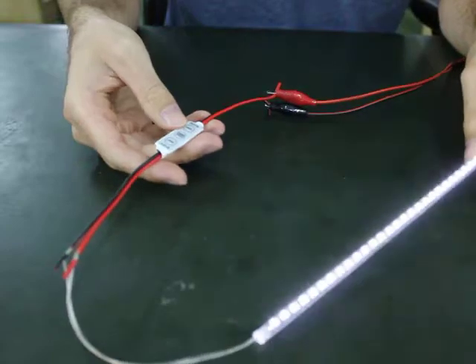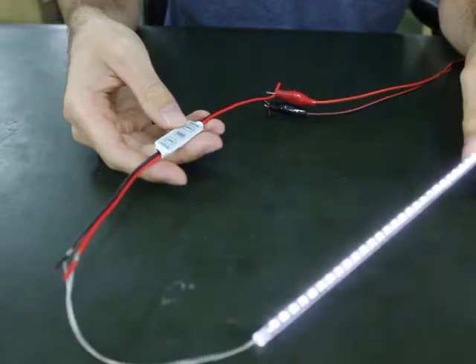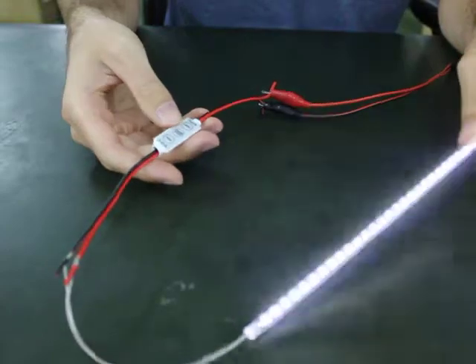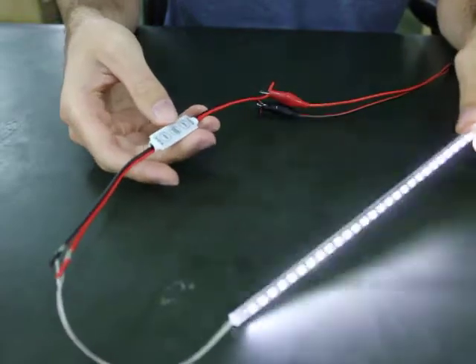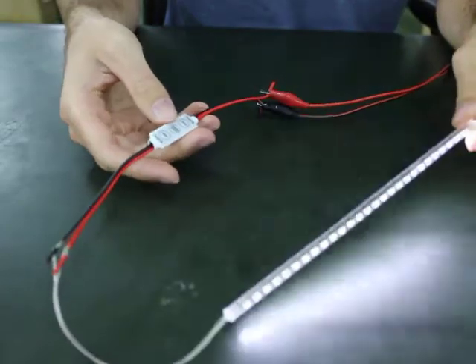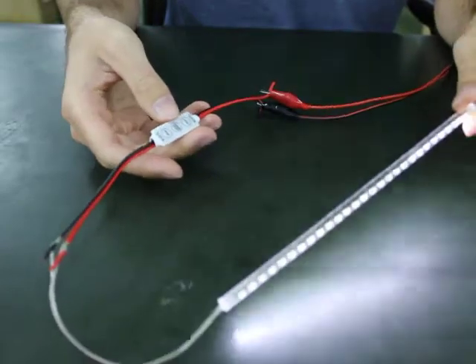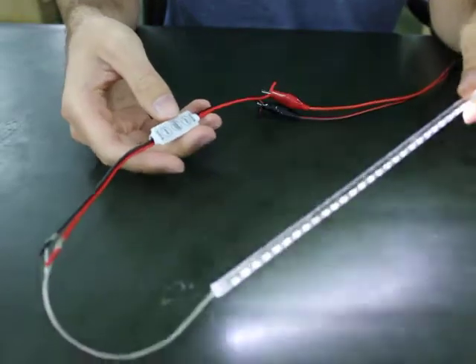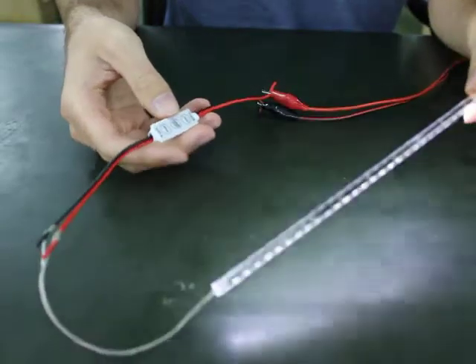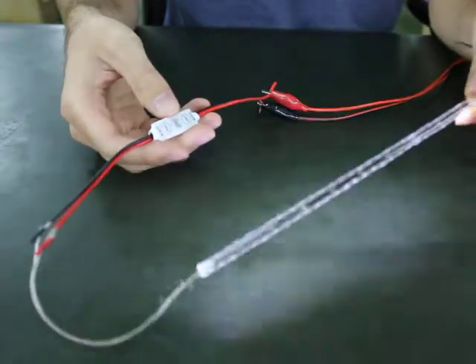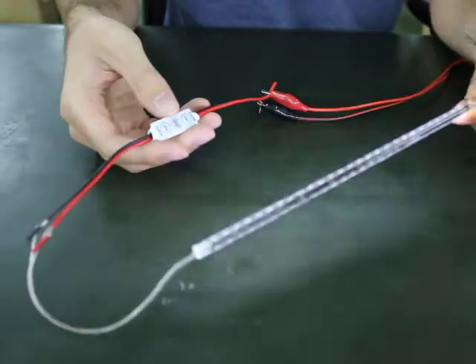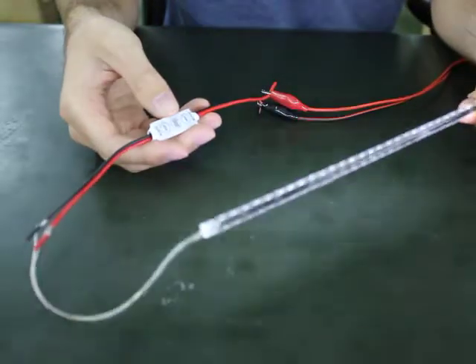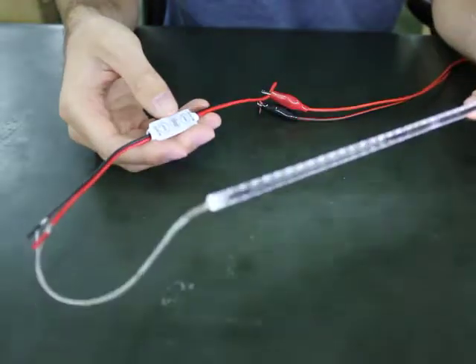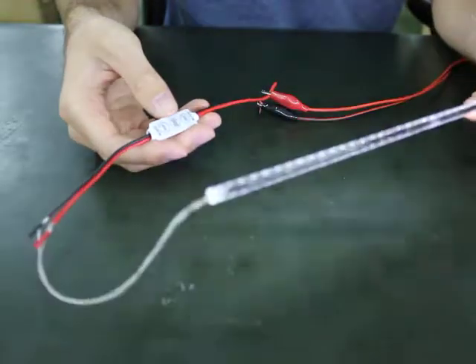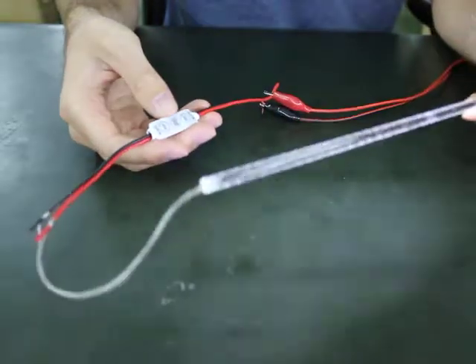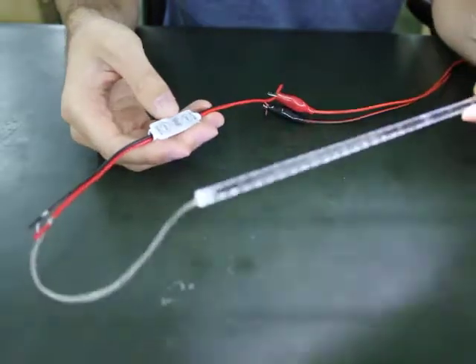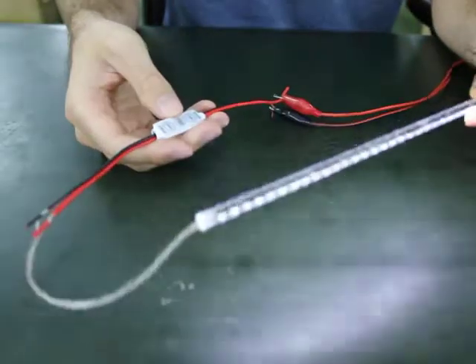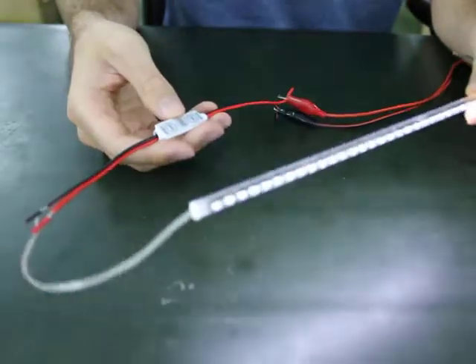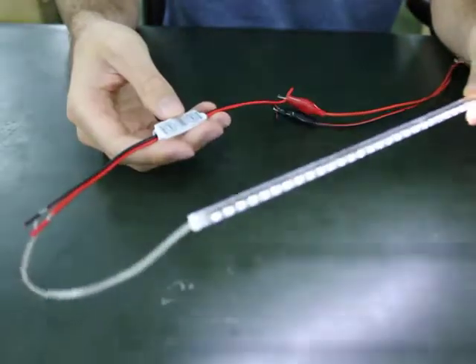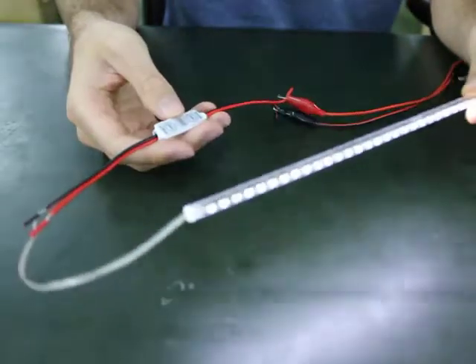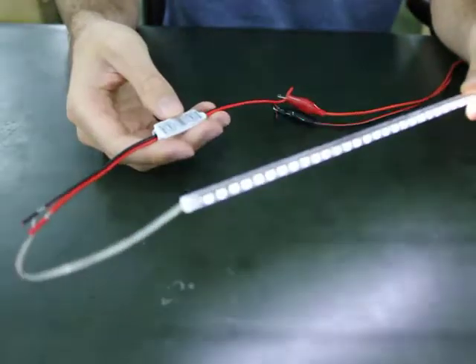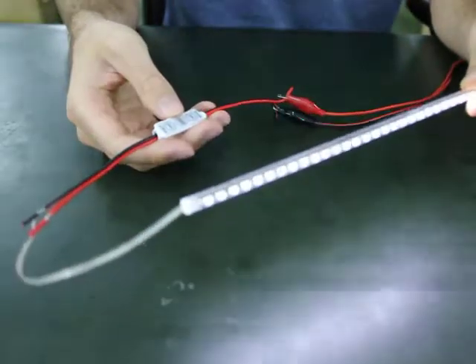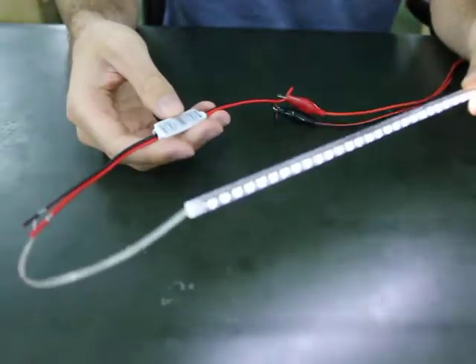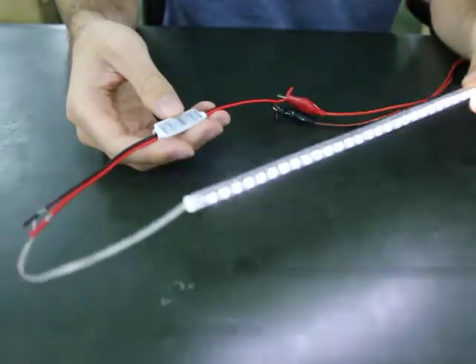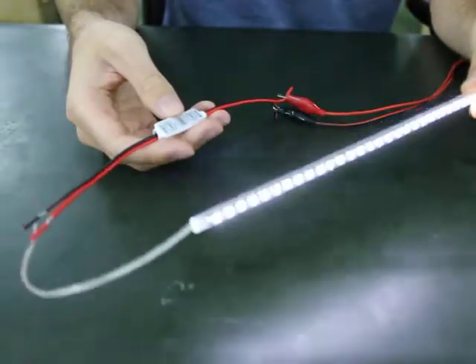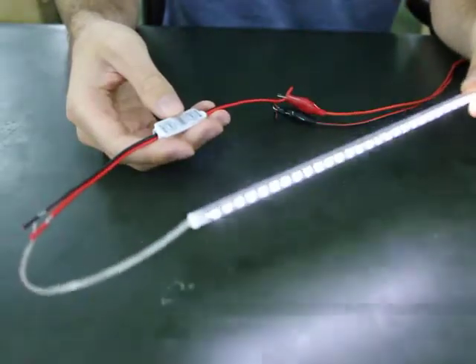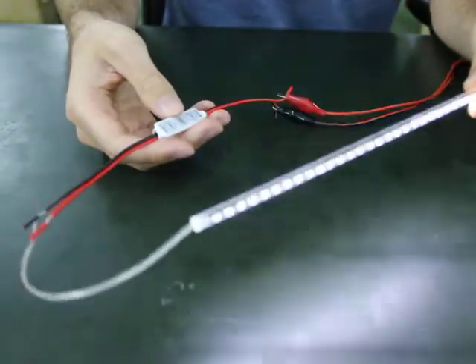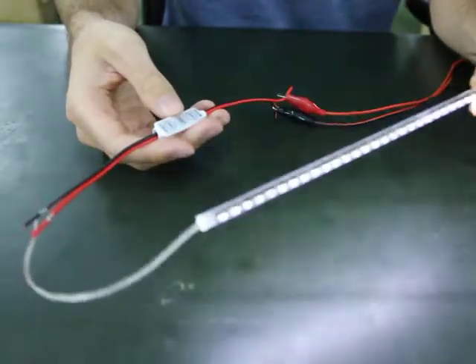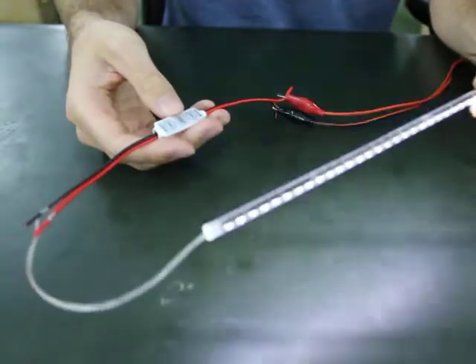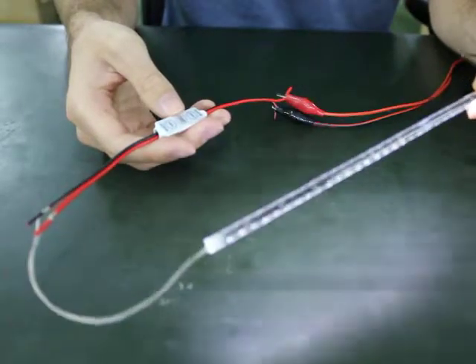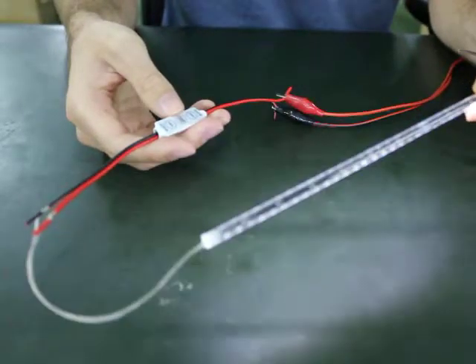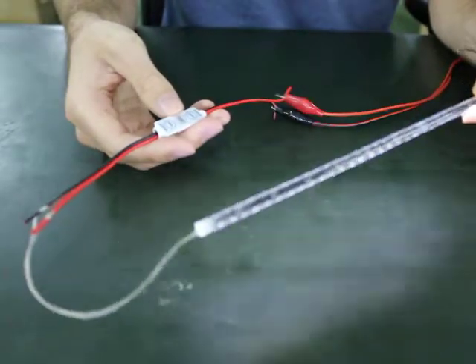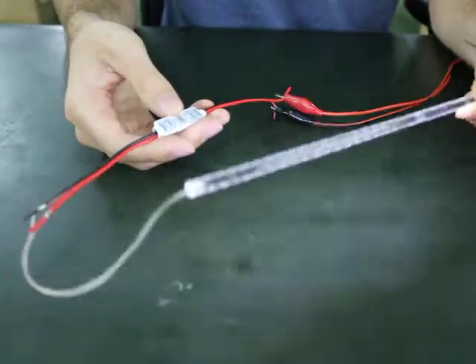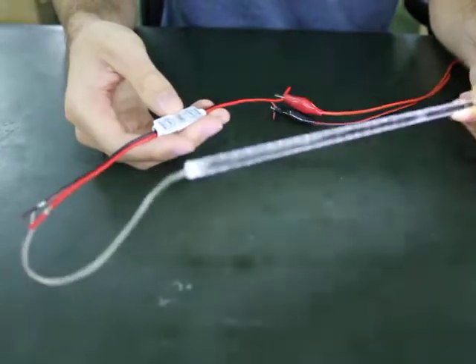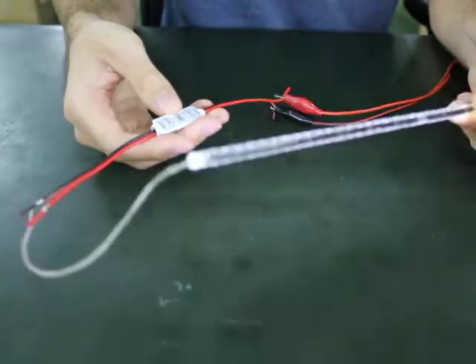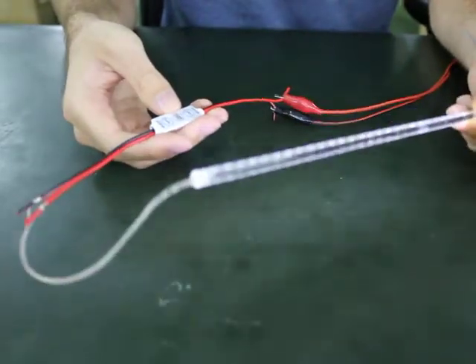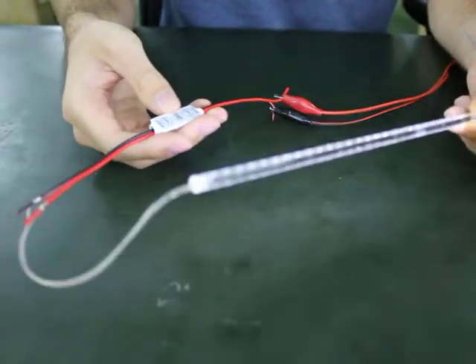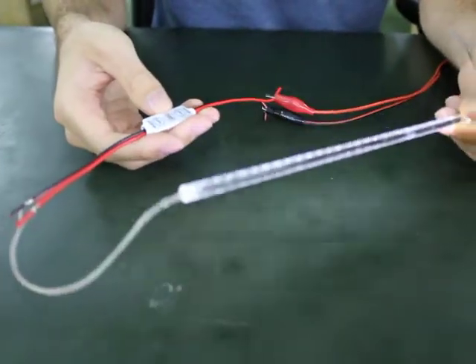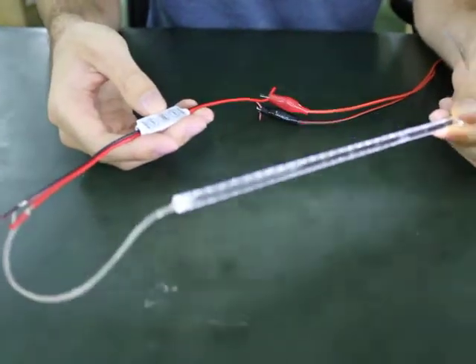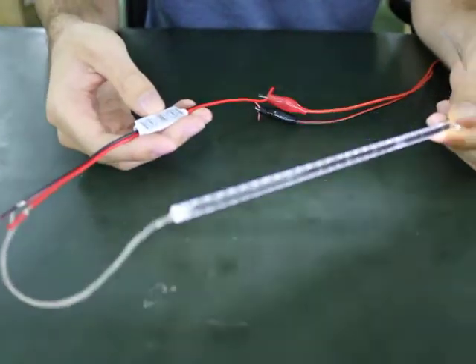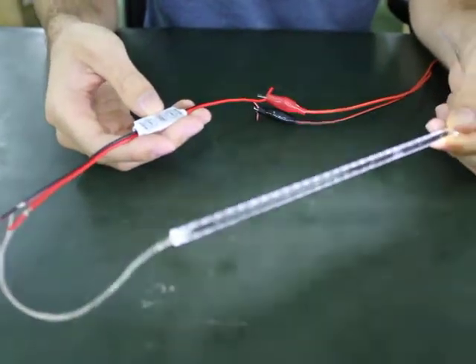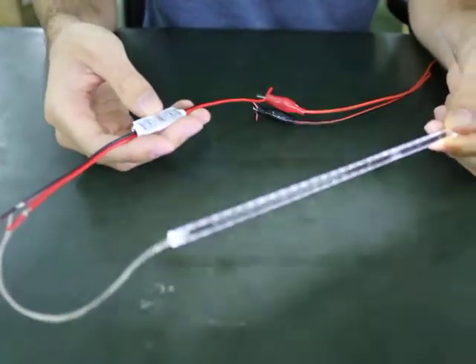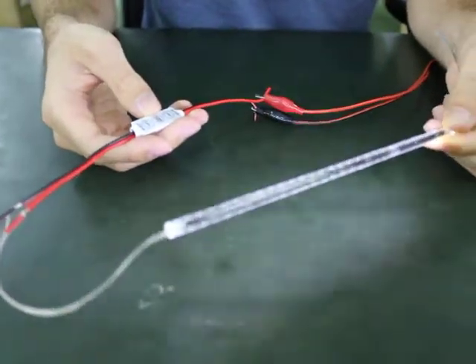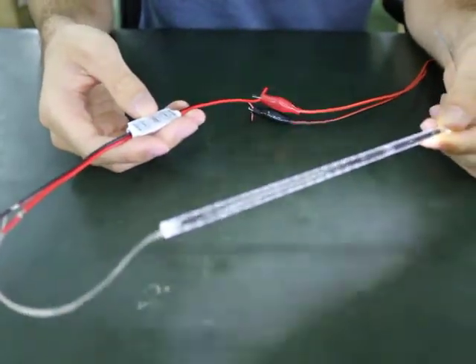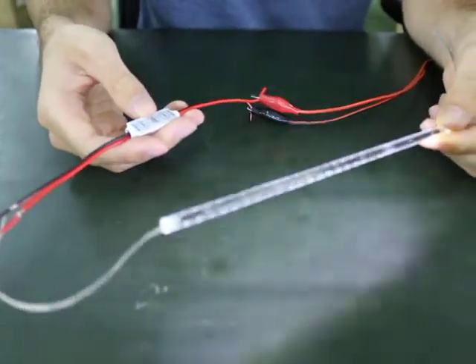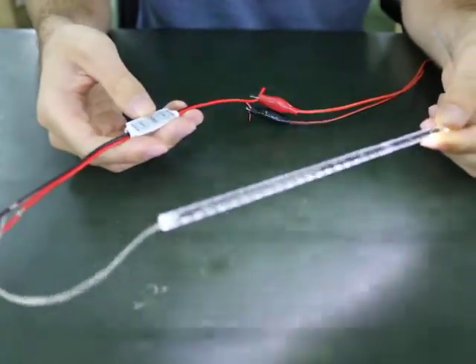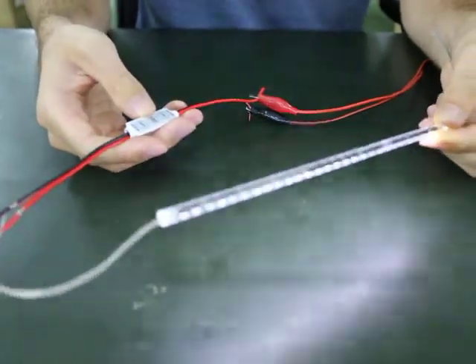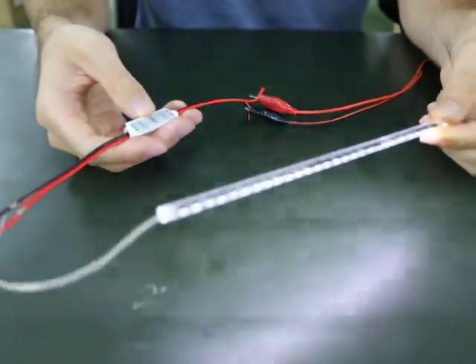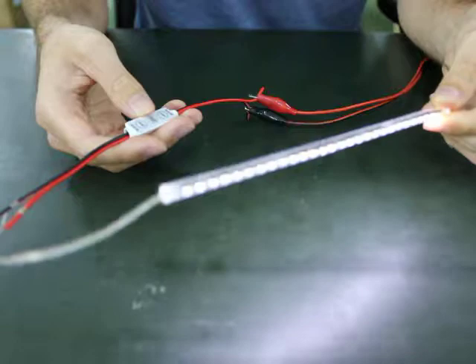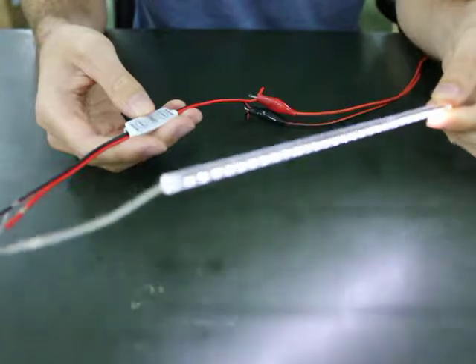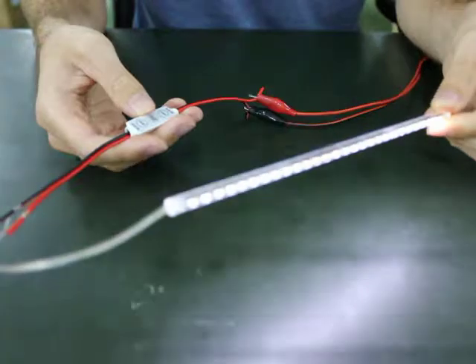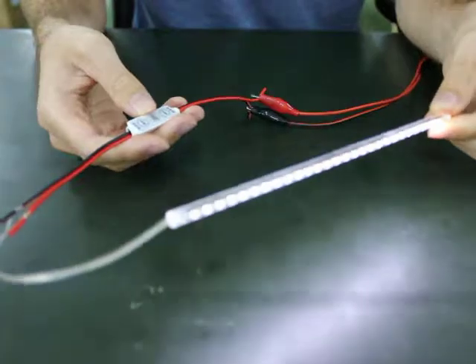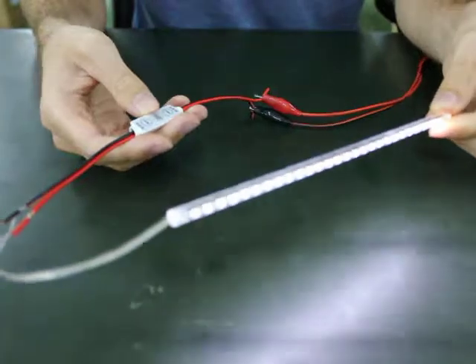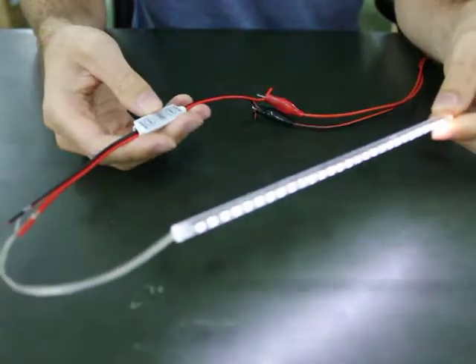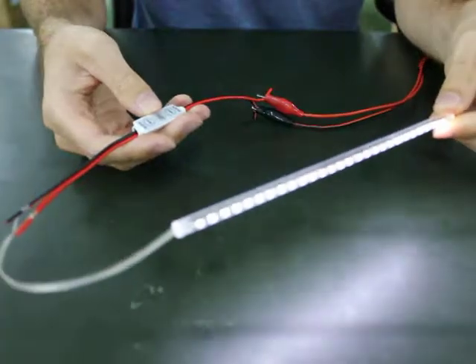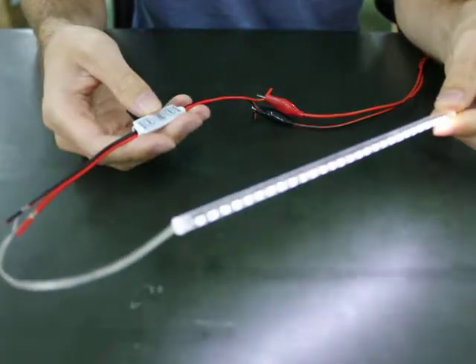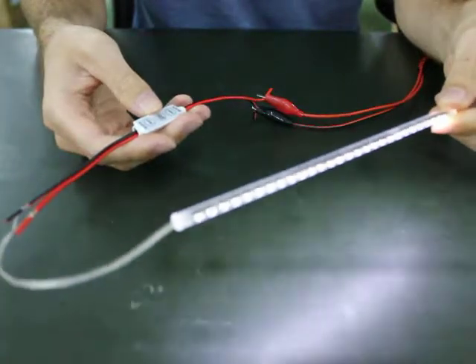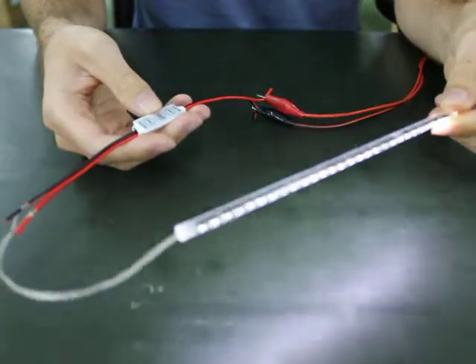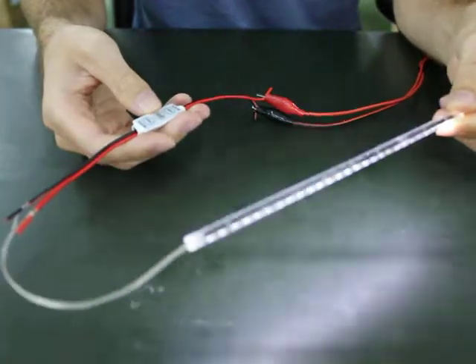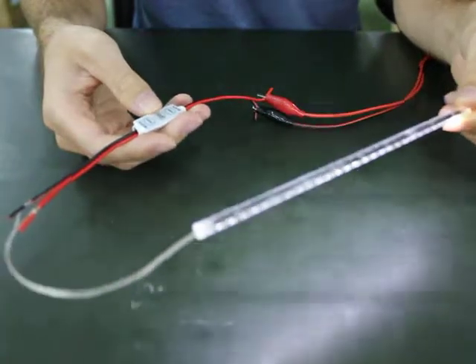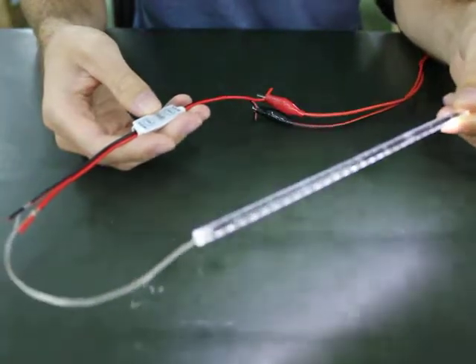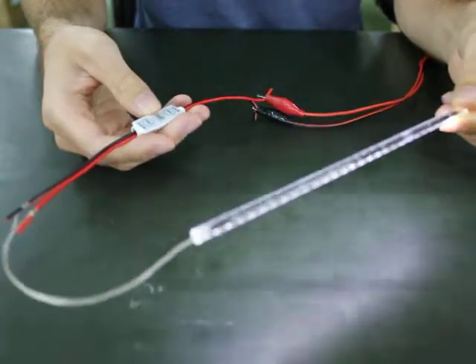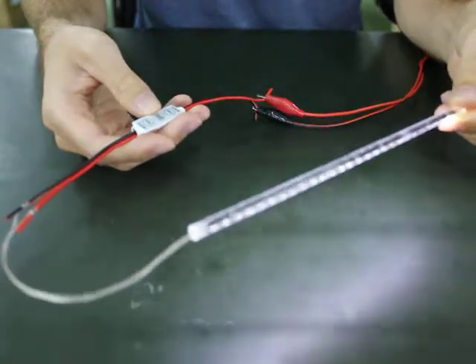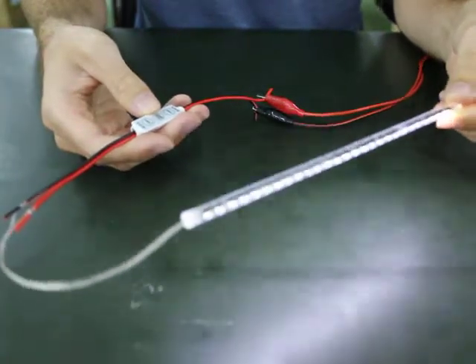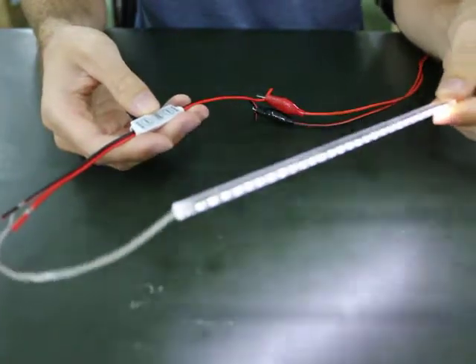This LED tube is our new super thin LED tube. It's about eight inches long and very thin — six millimeters in diameter.